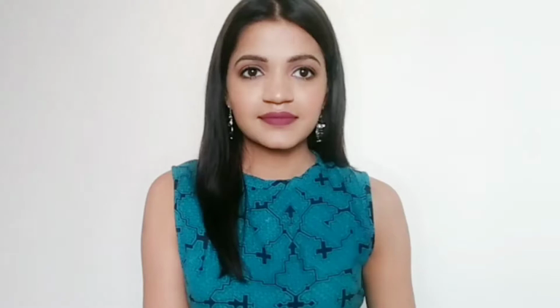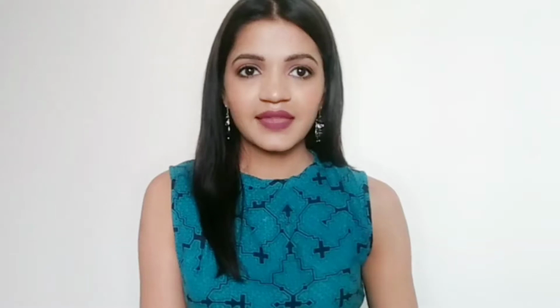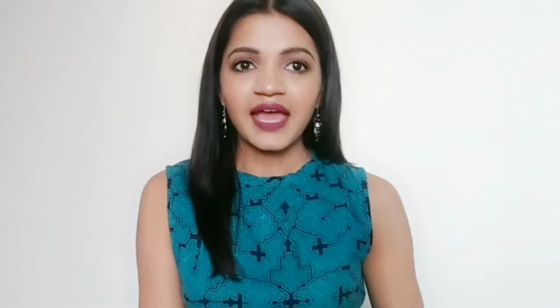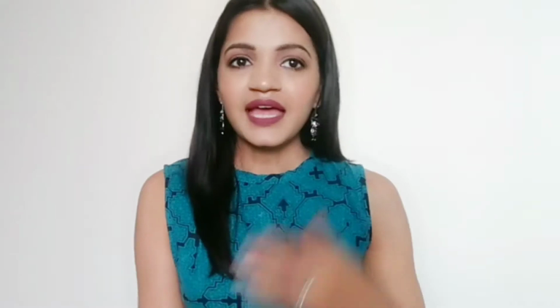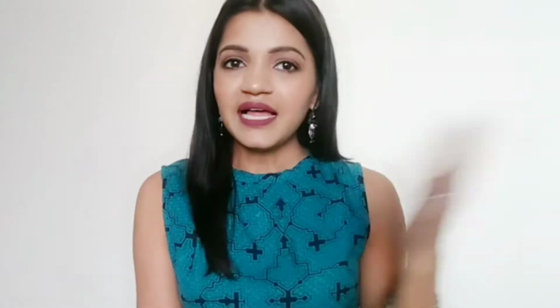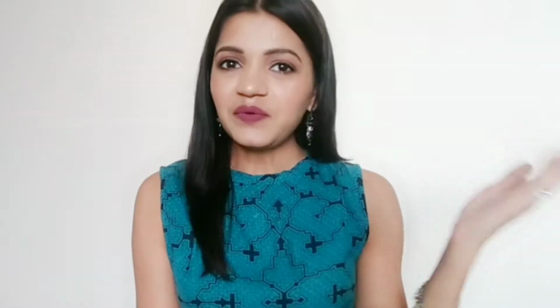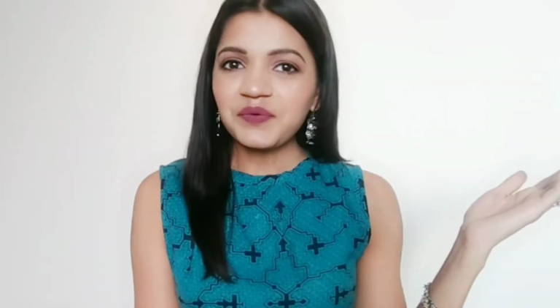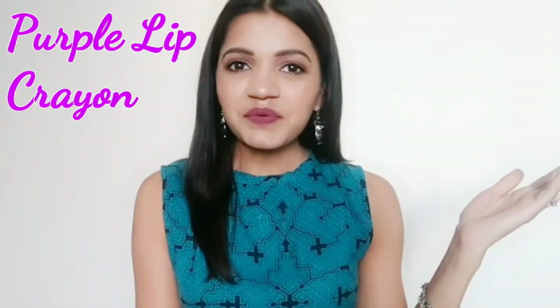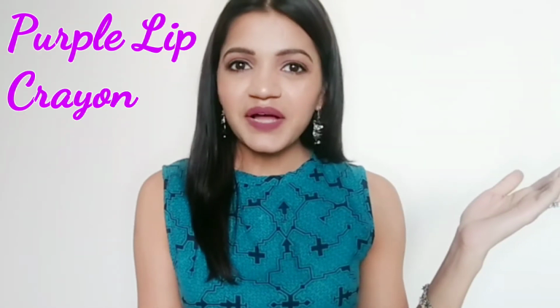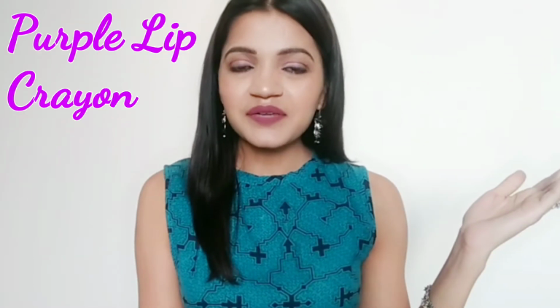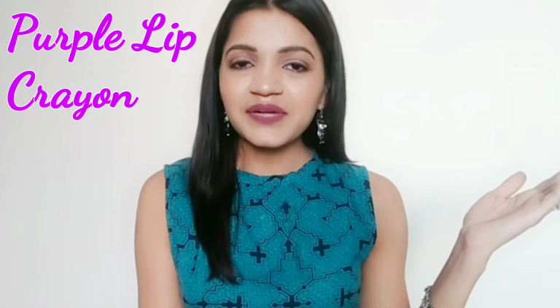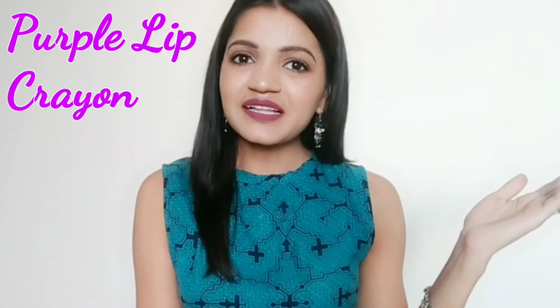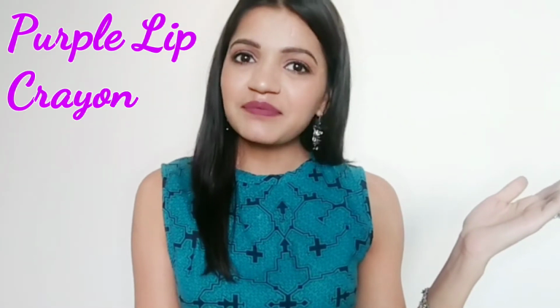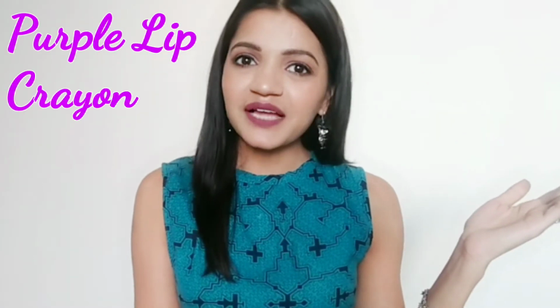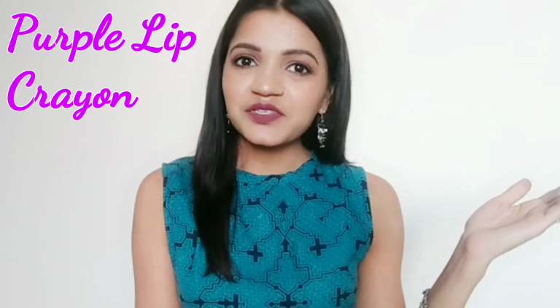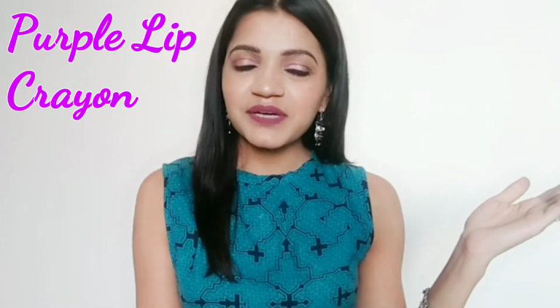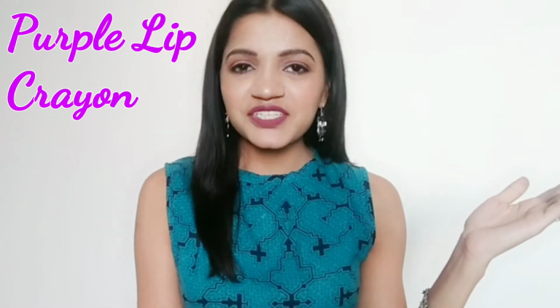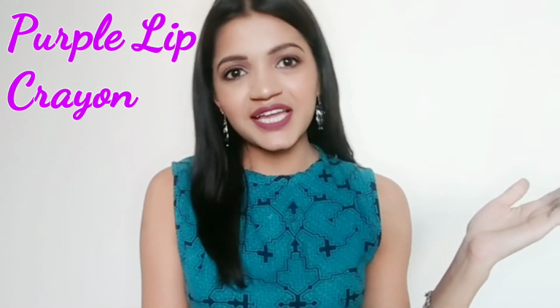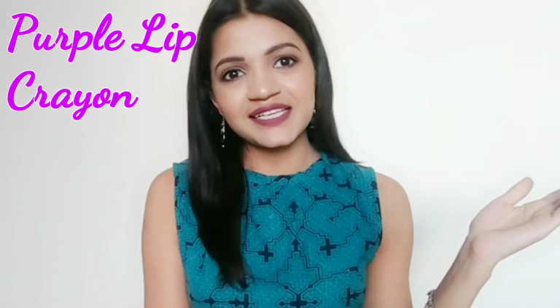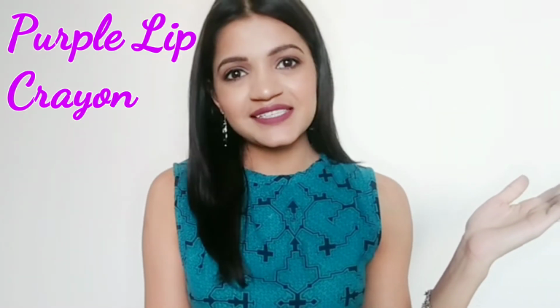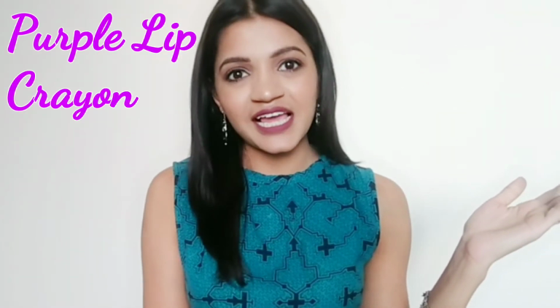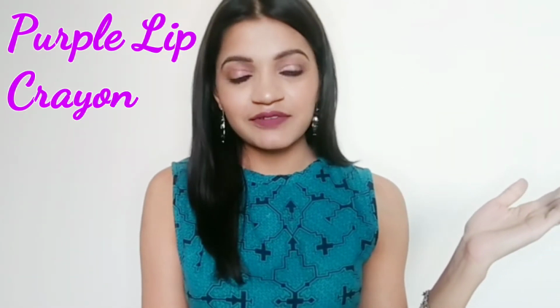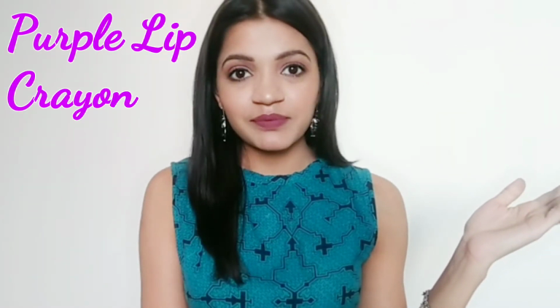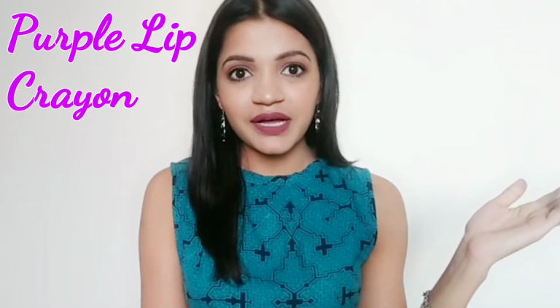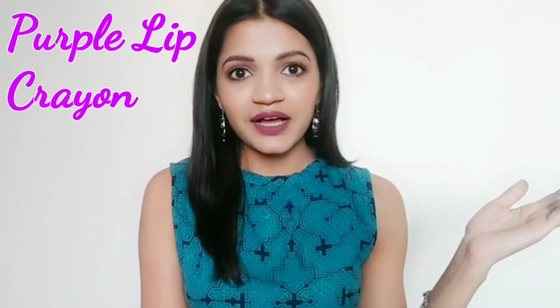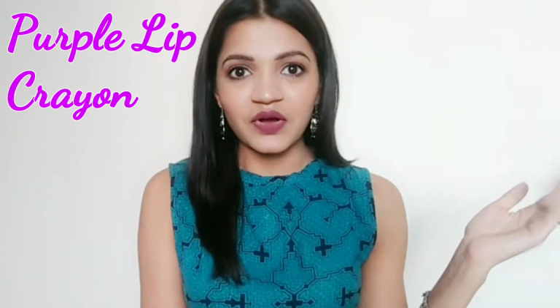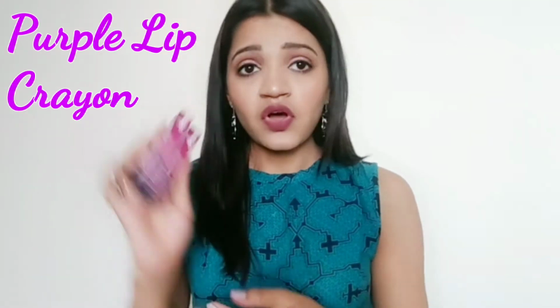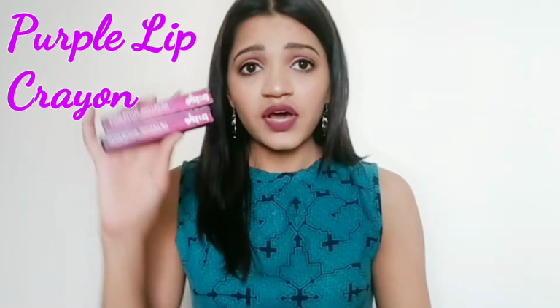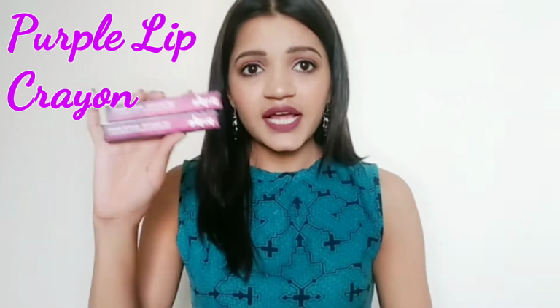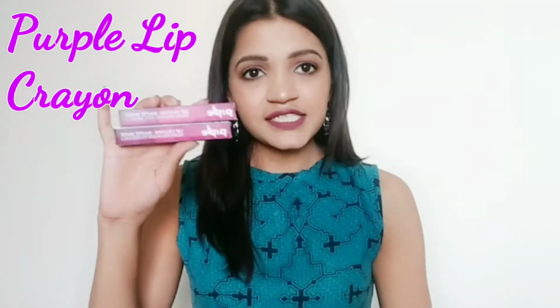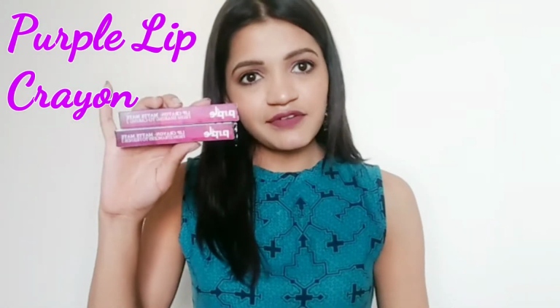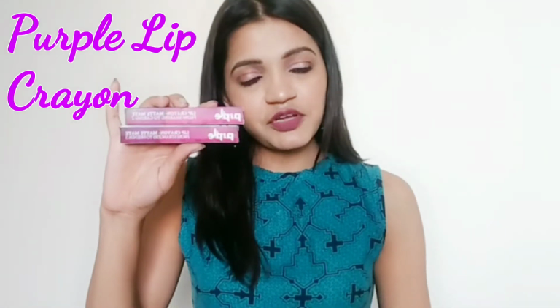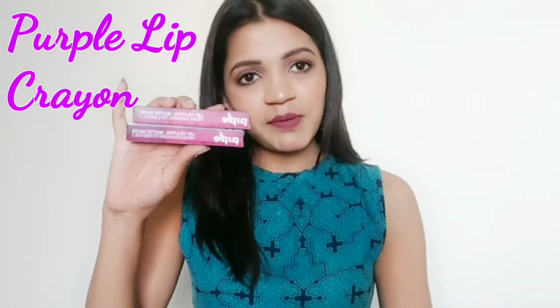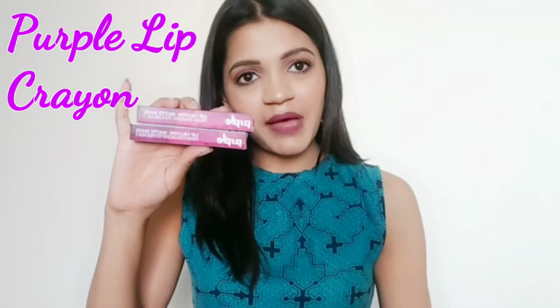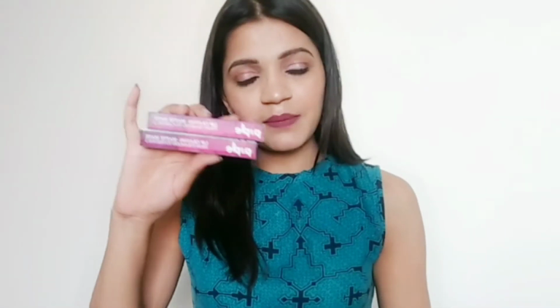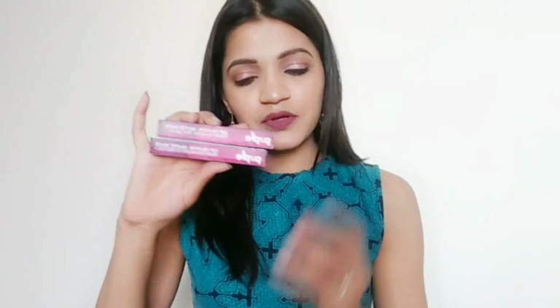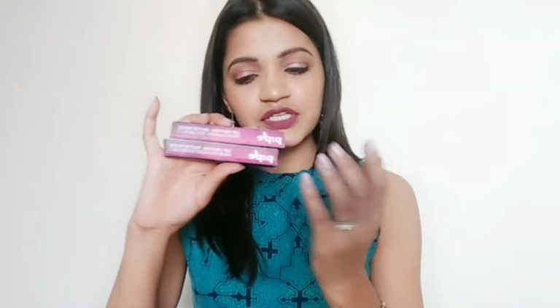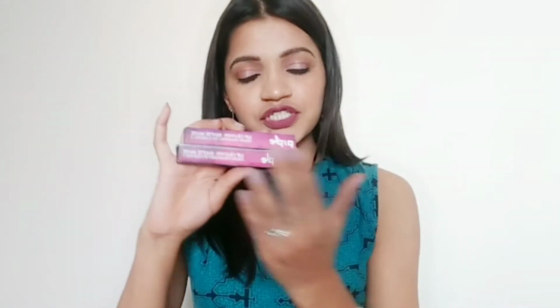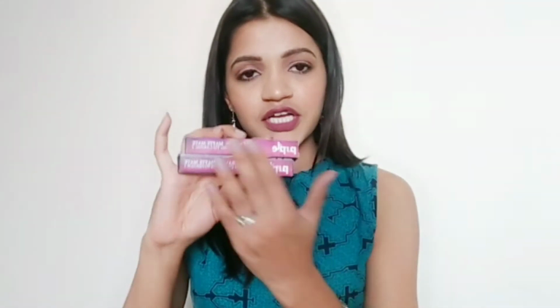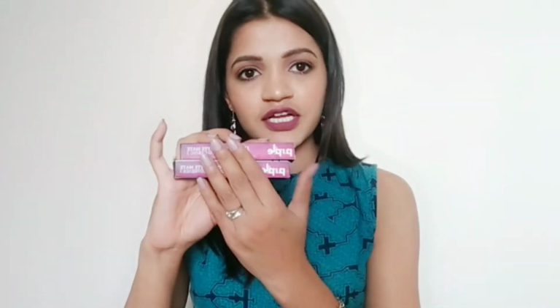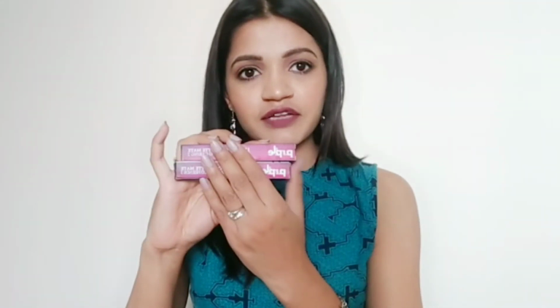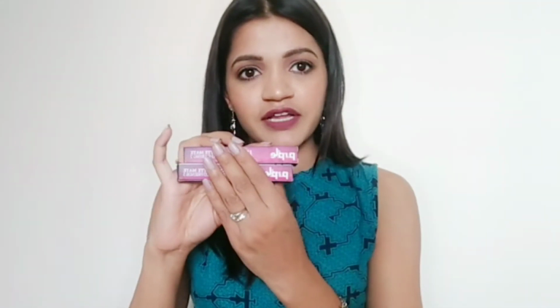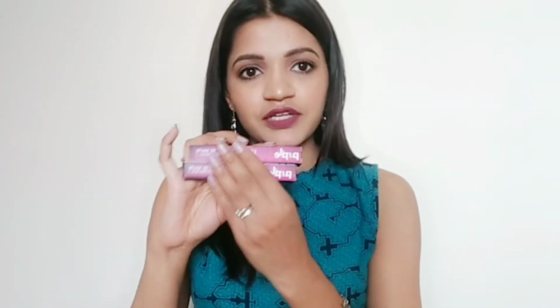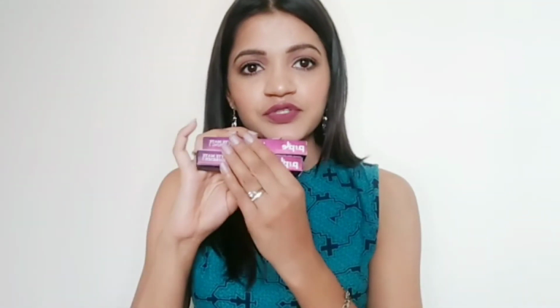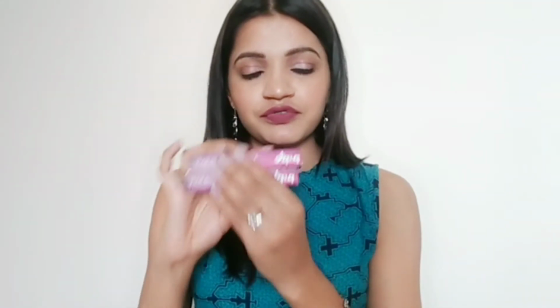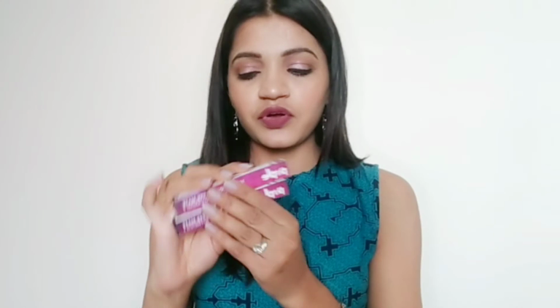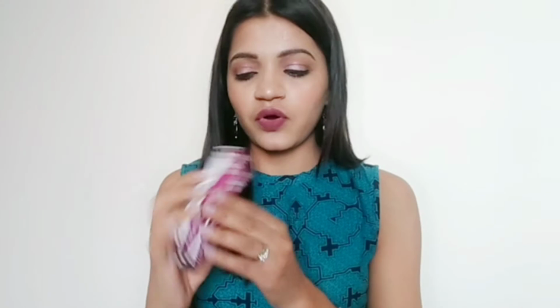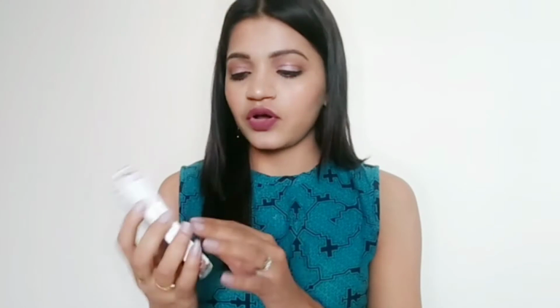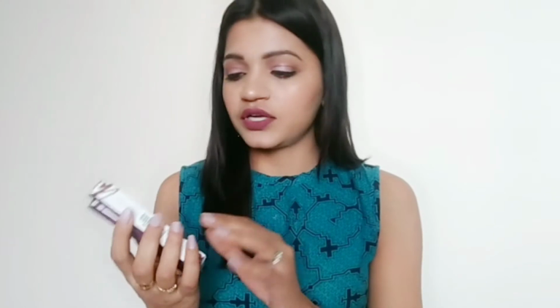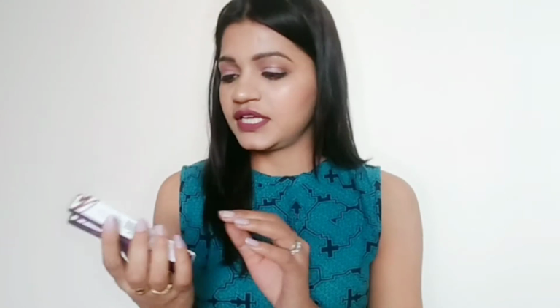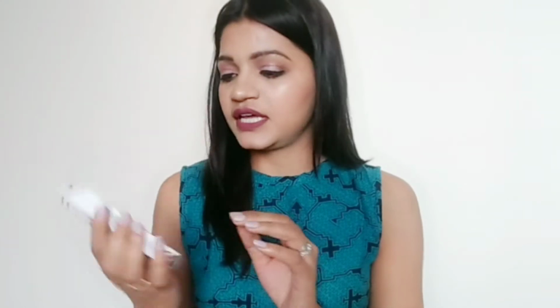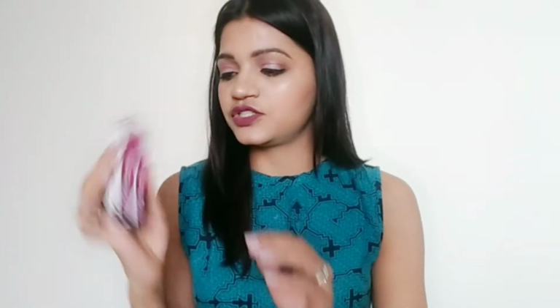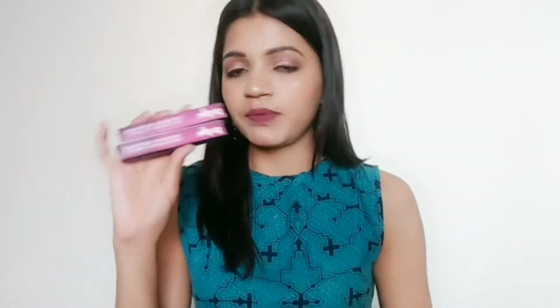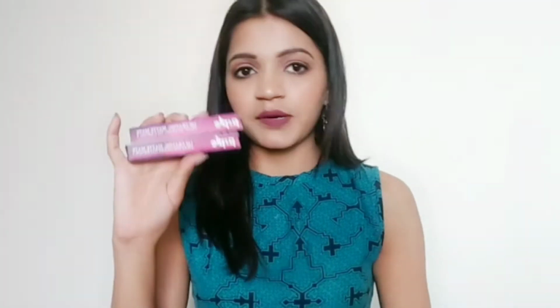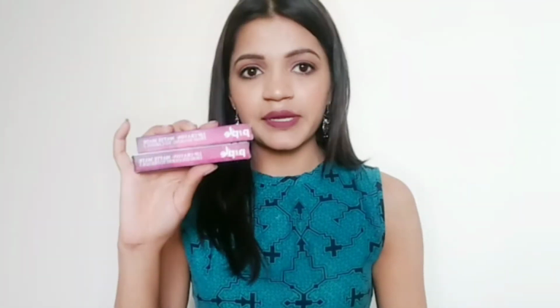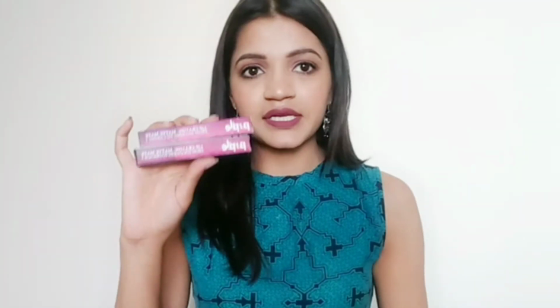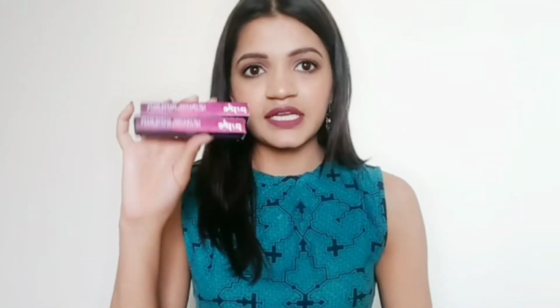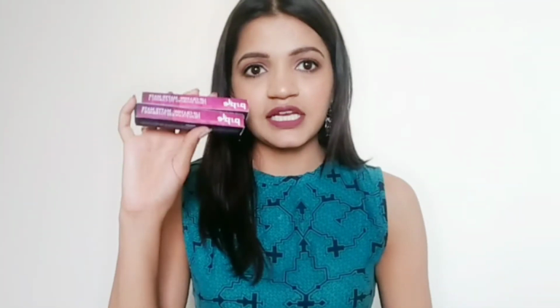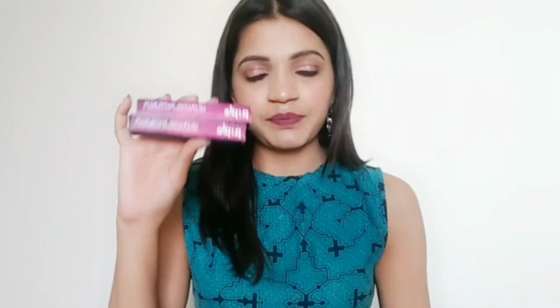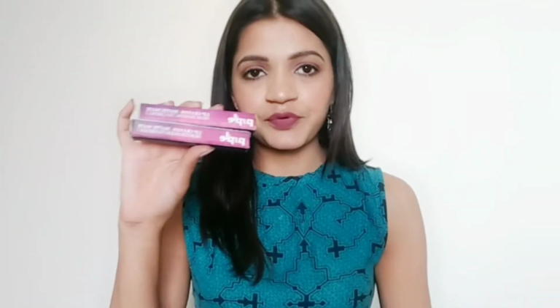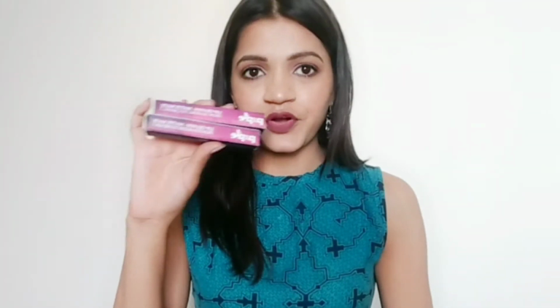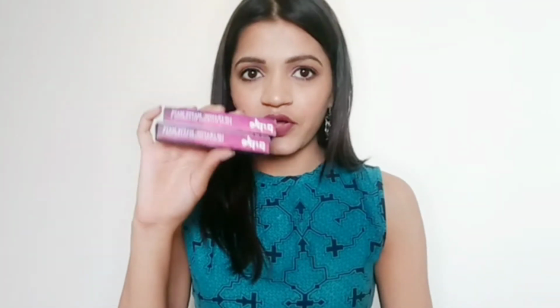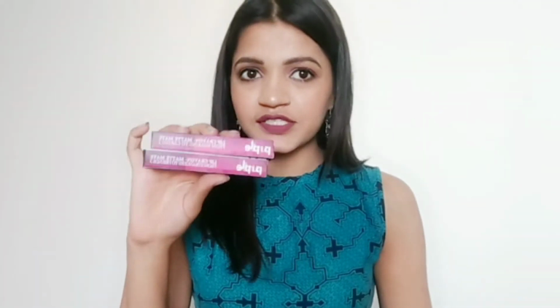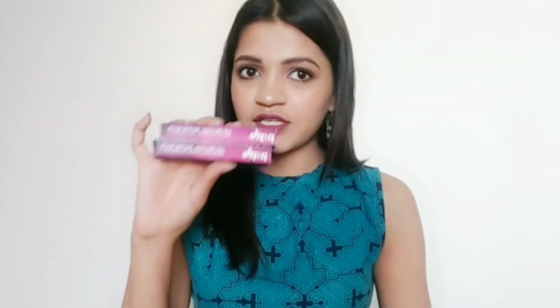Hello everyone, welcome back to my channel, Stargibha. In today's video, I am going to share the review of the purple lip crayons.